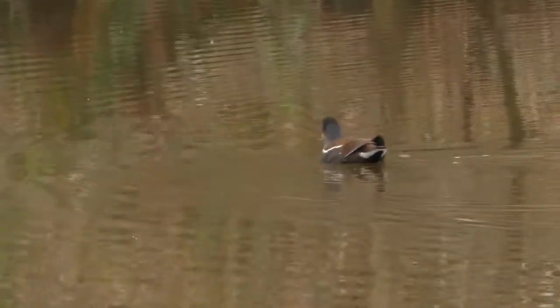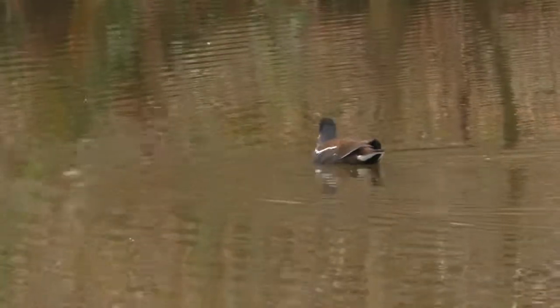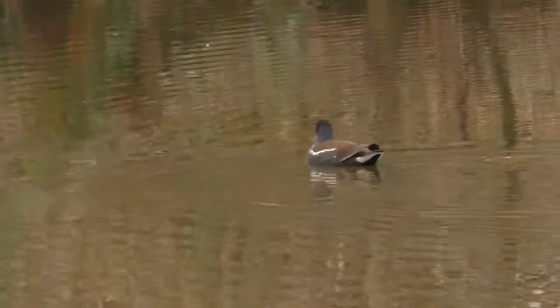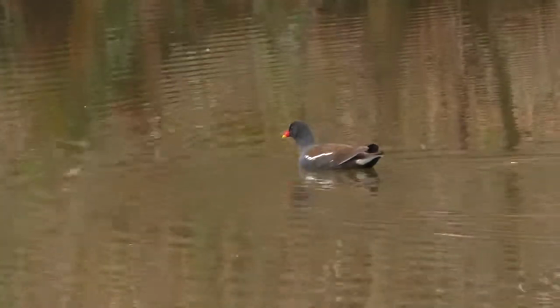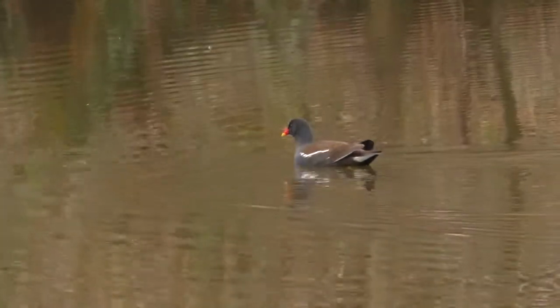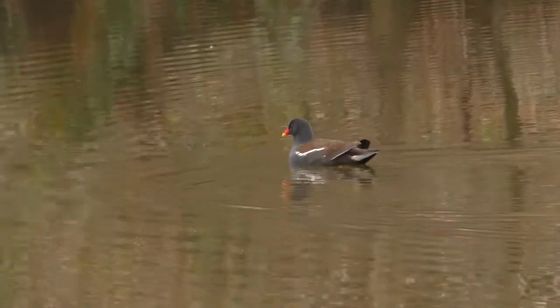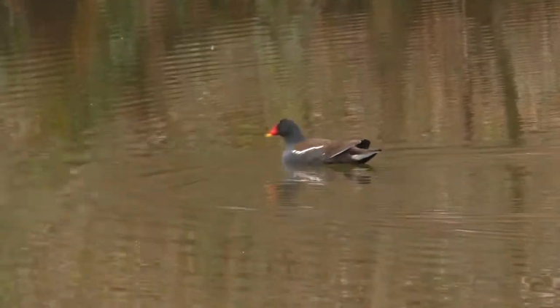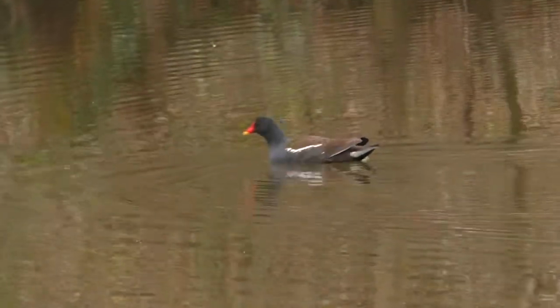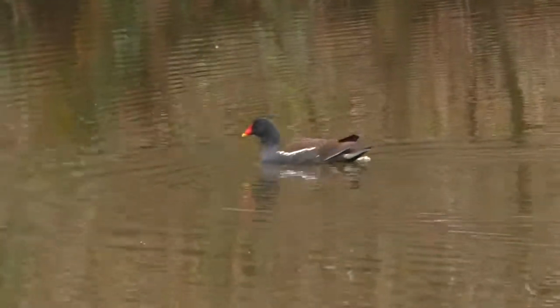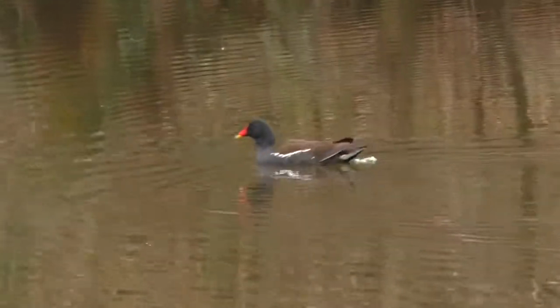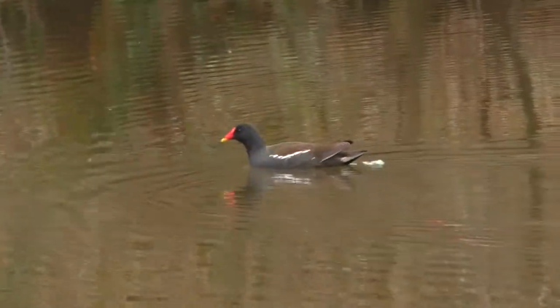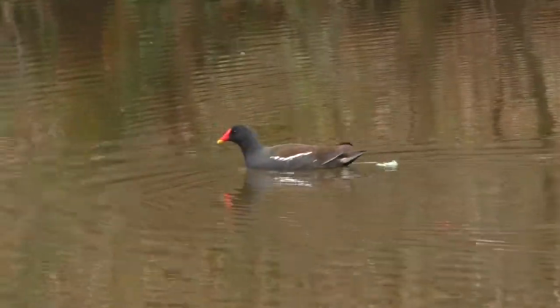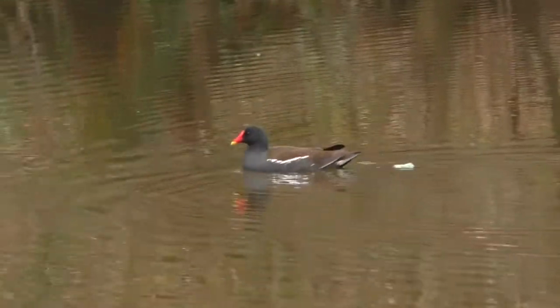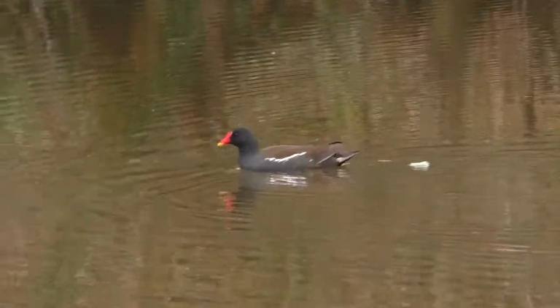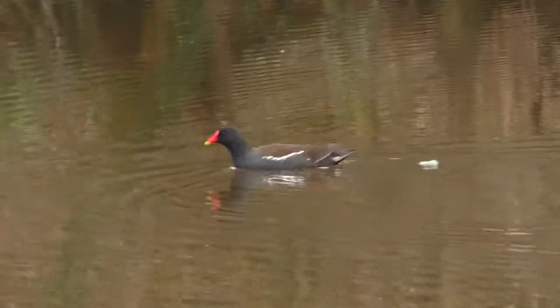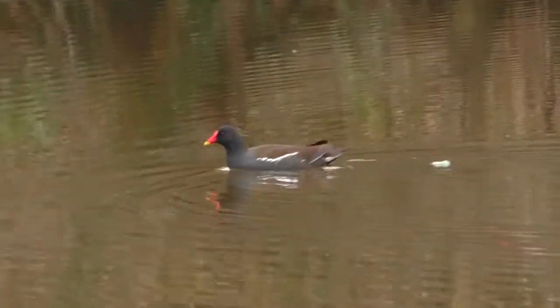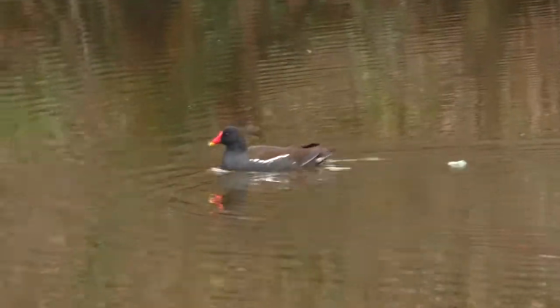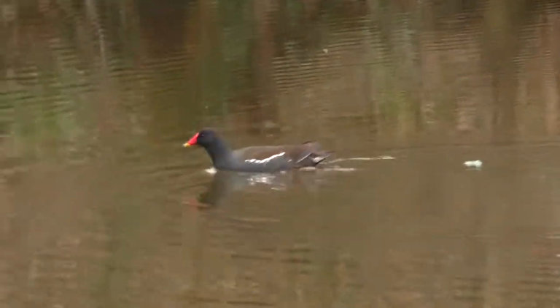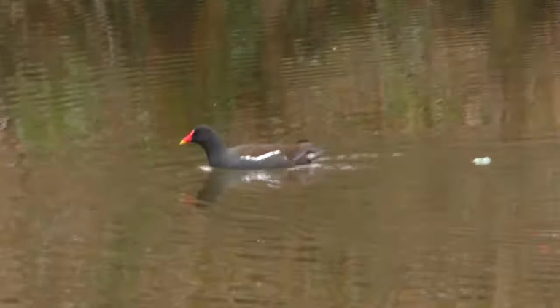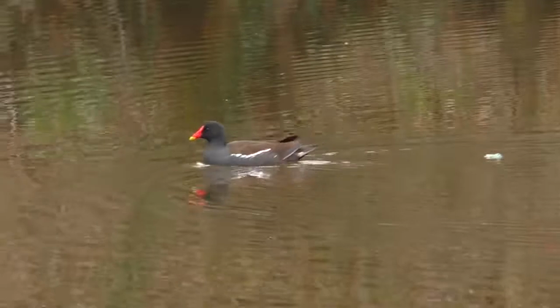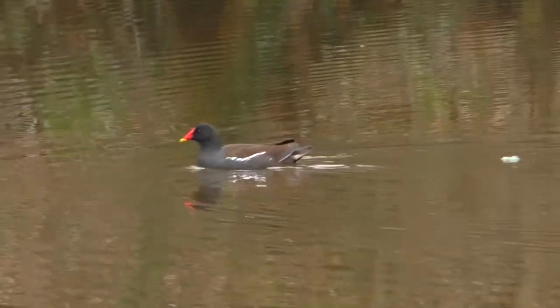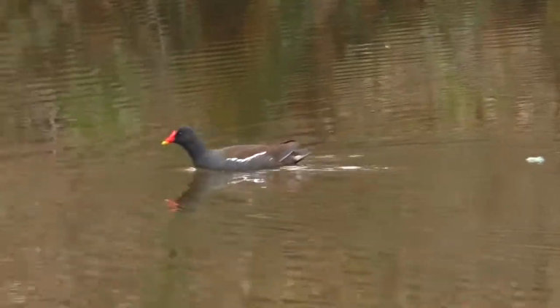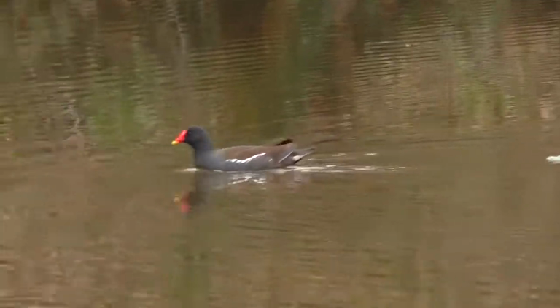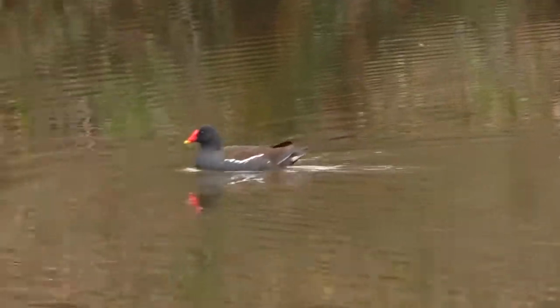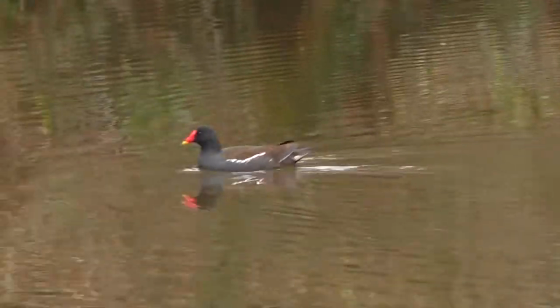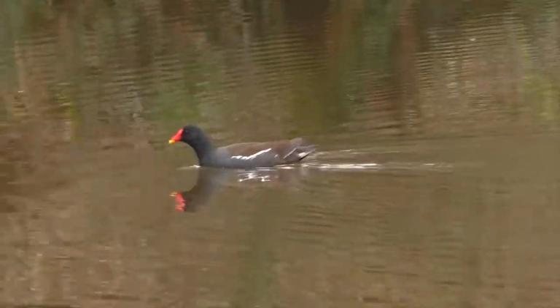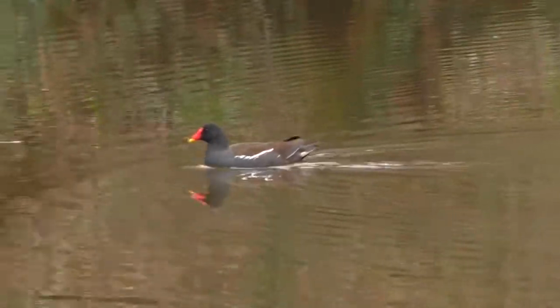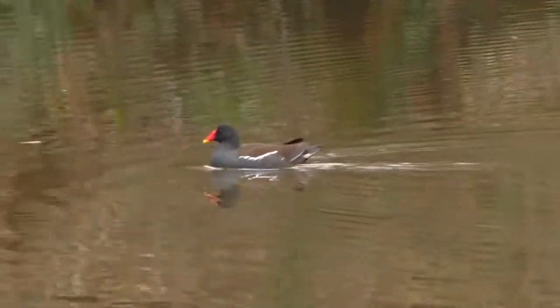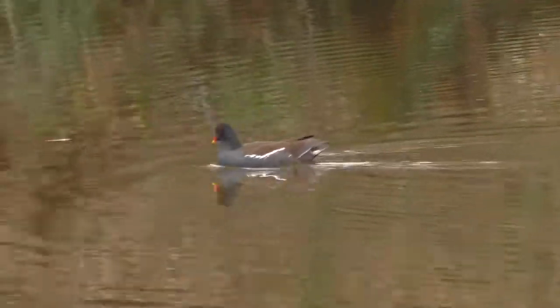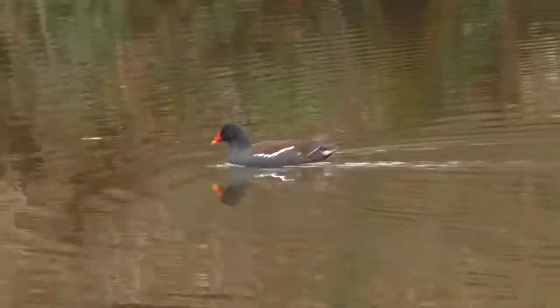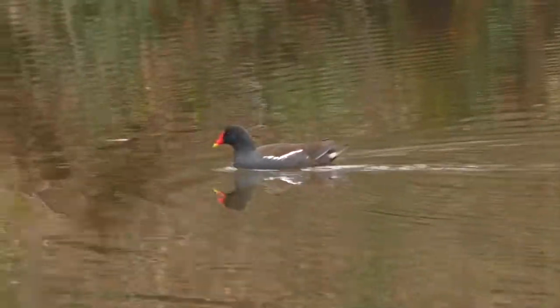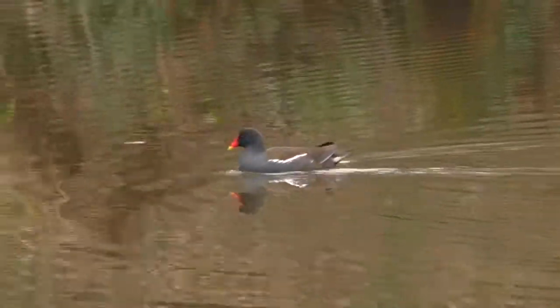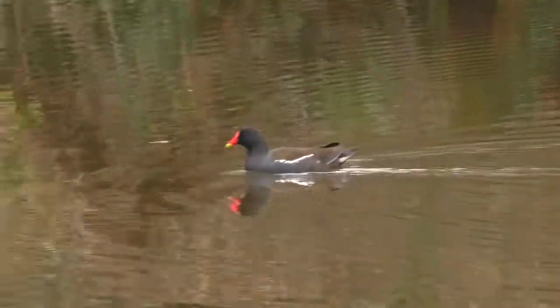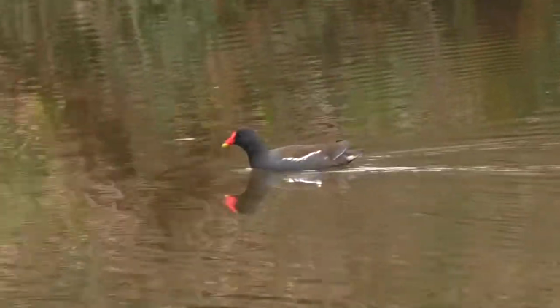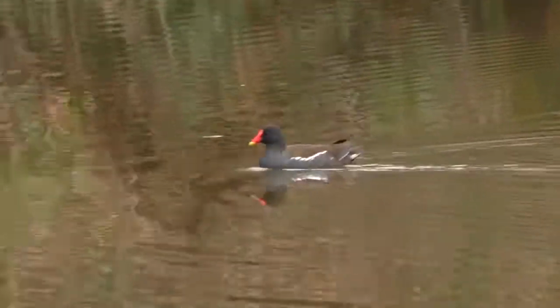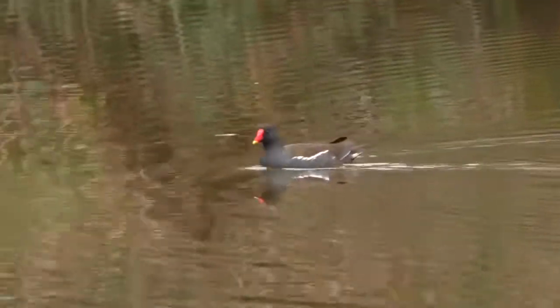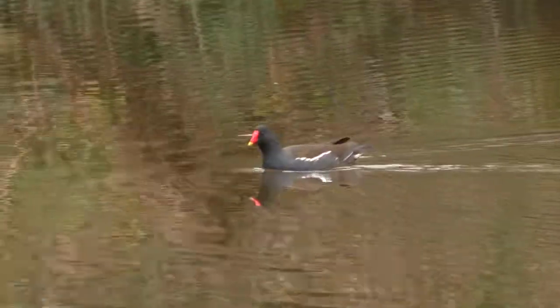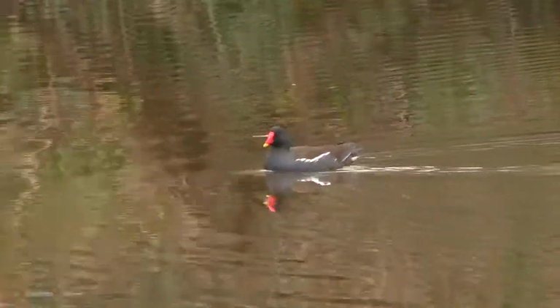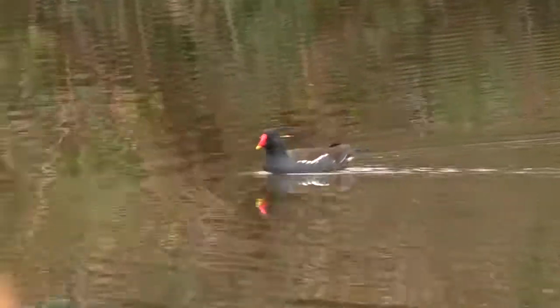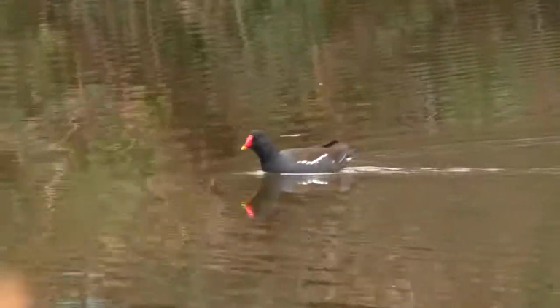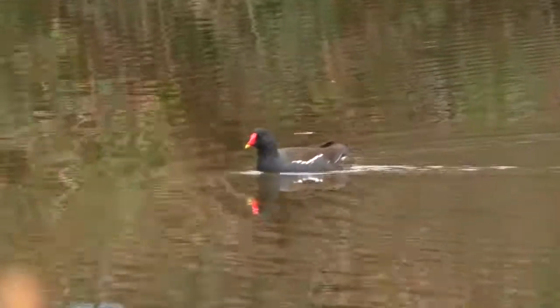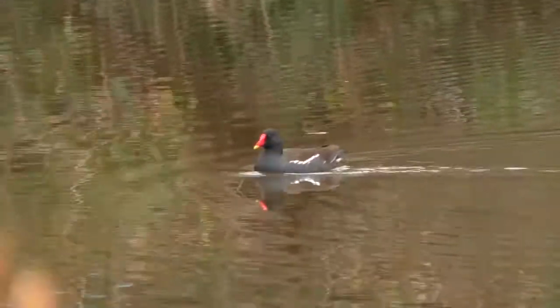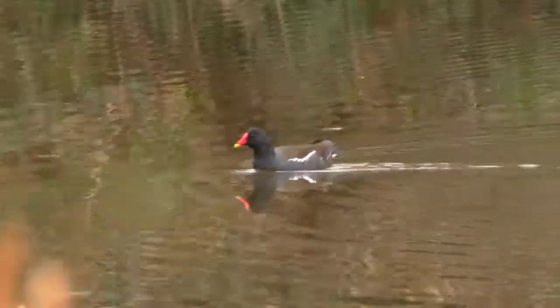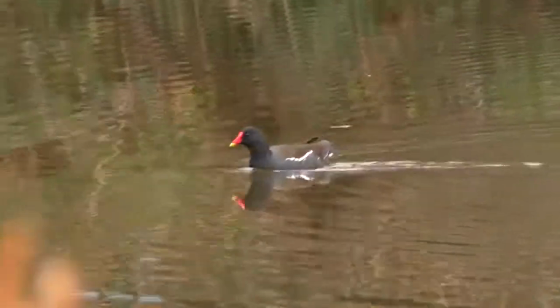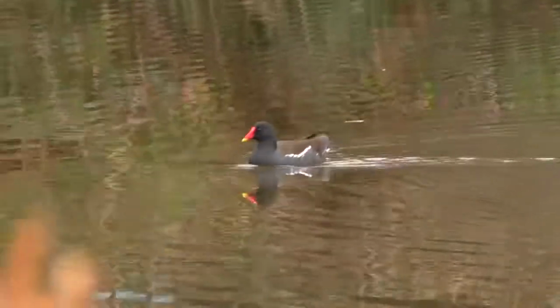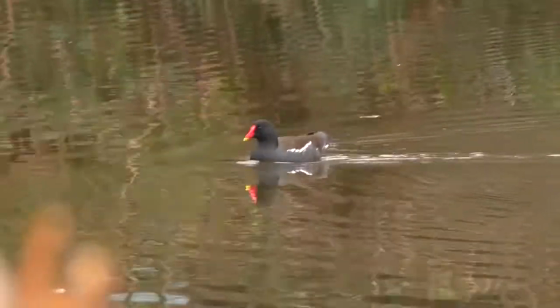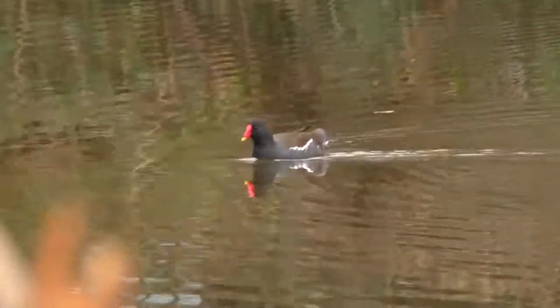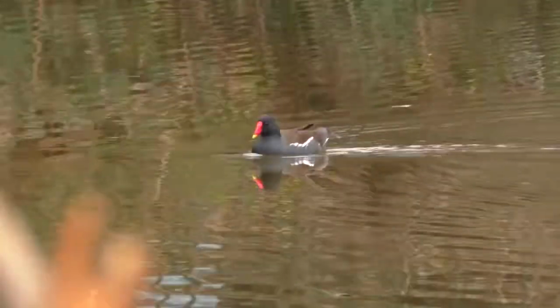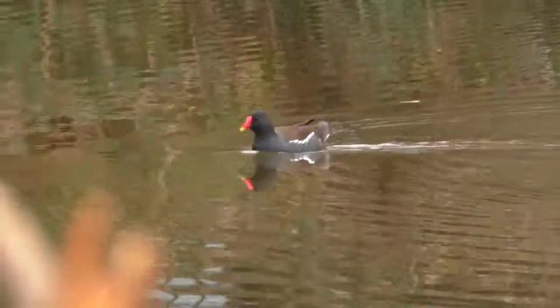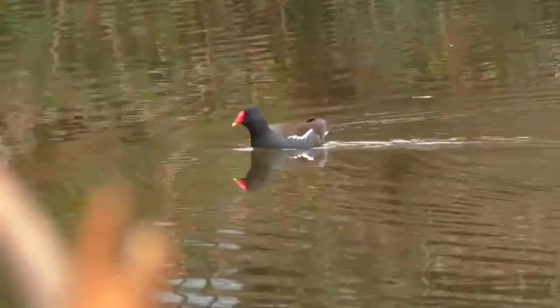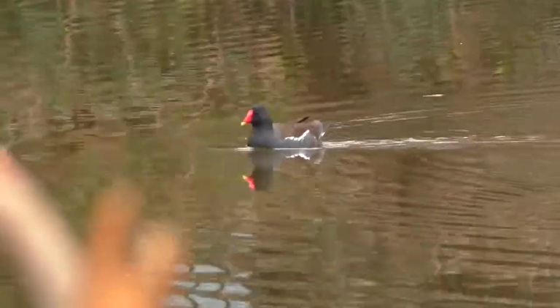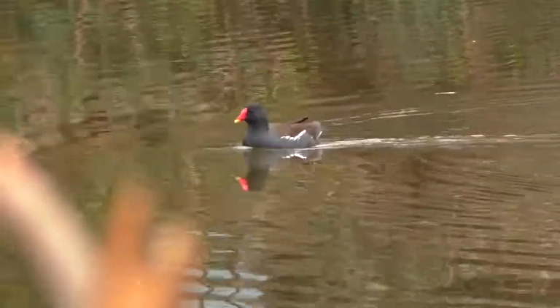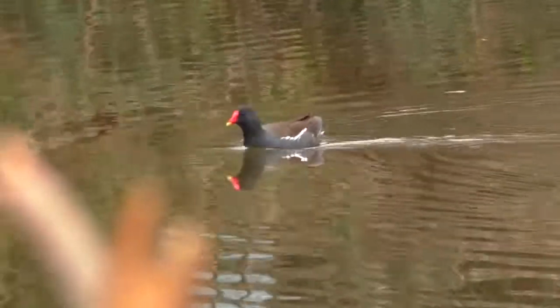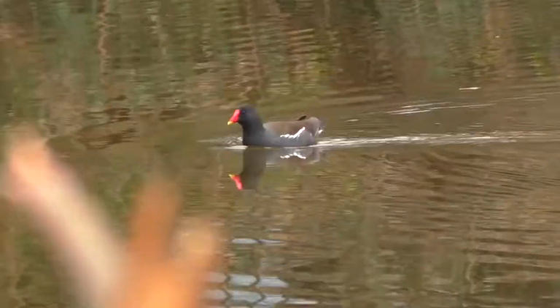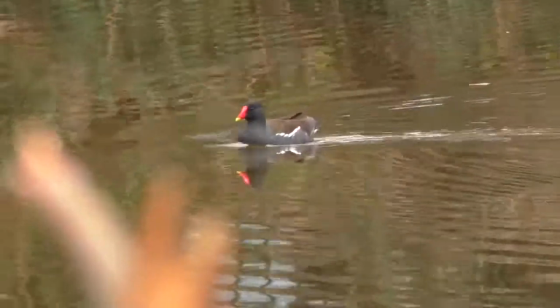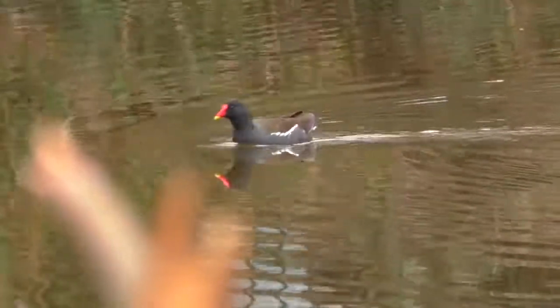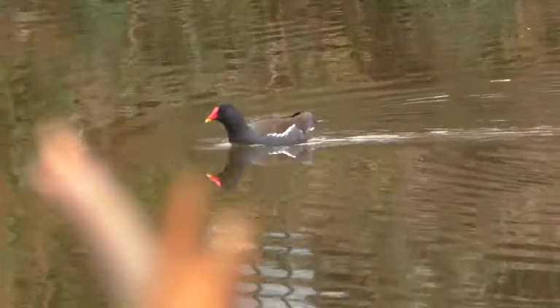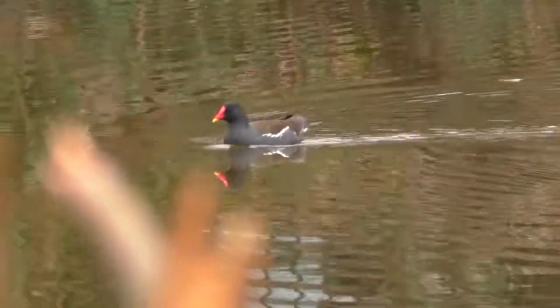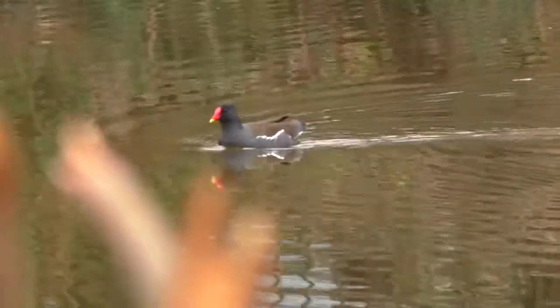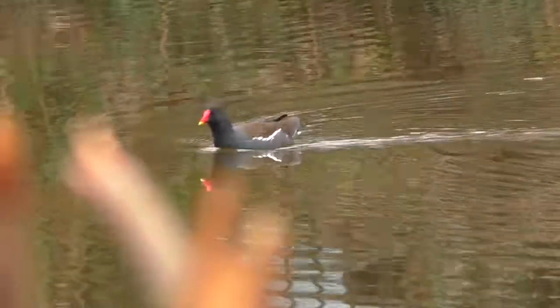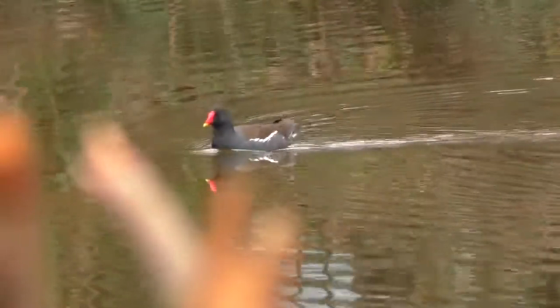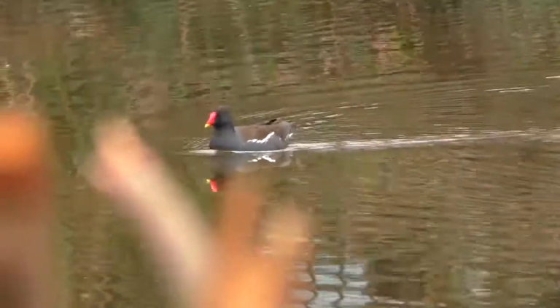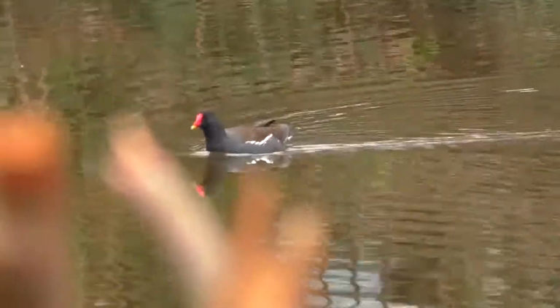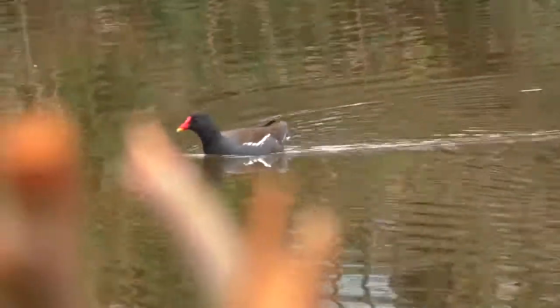In North America it's replaced by the common gallinule which, putting the name aside, is a very similar species.